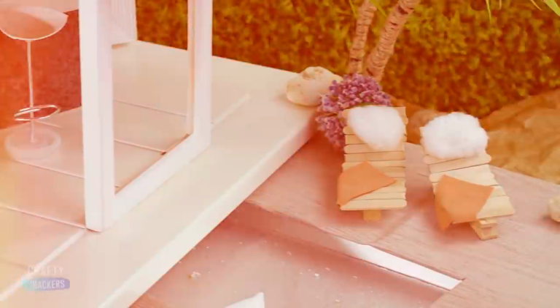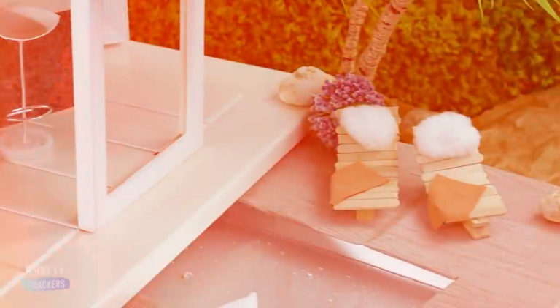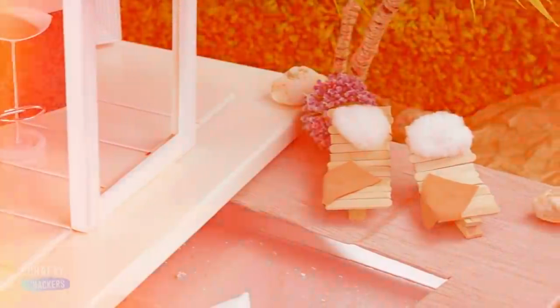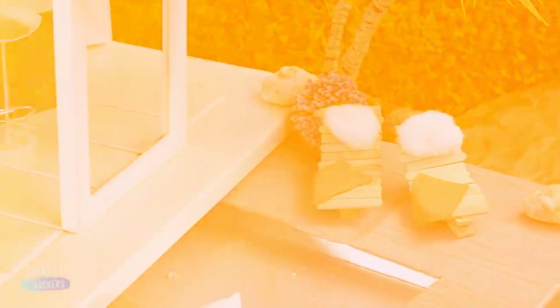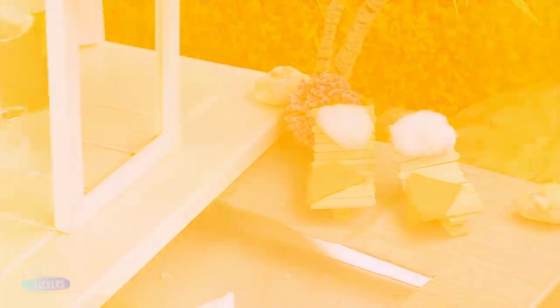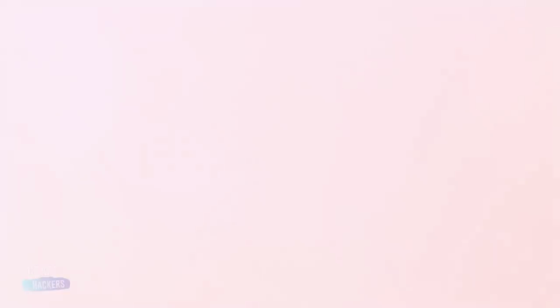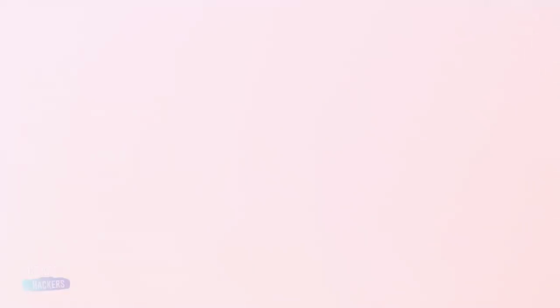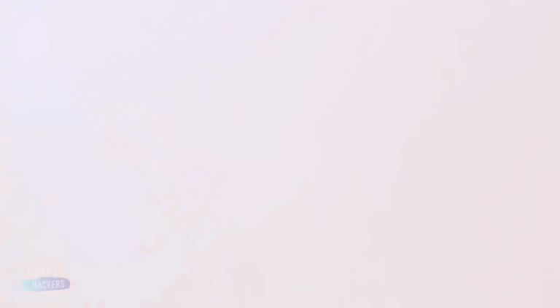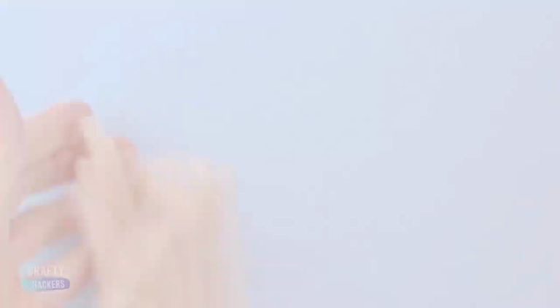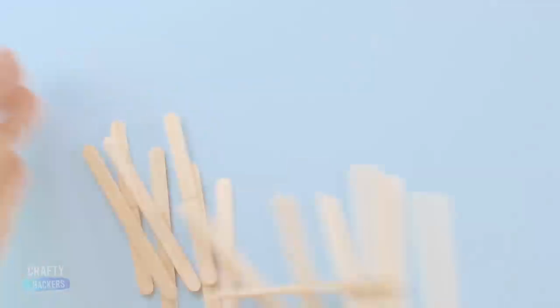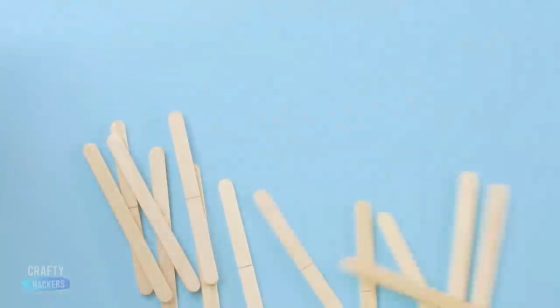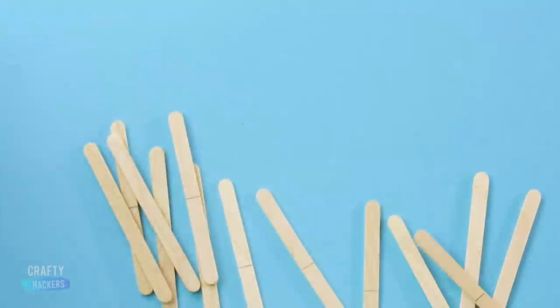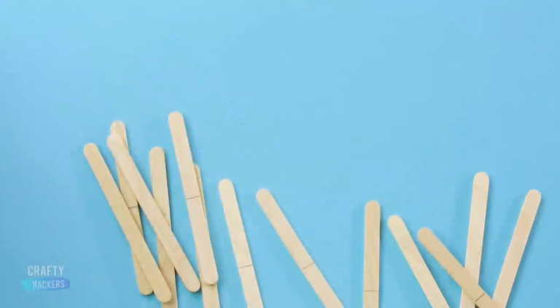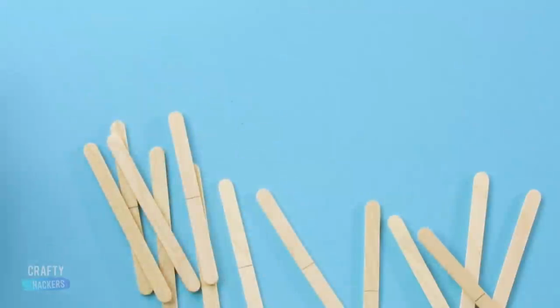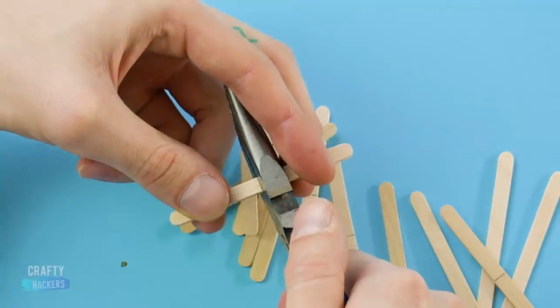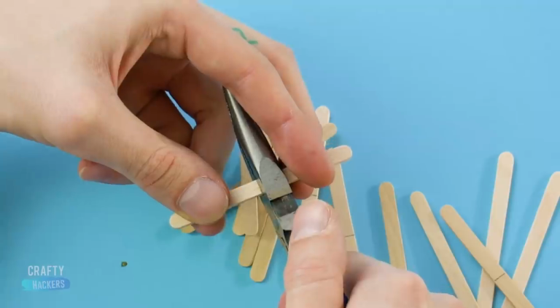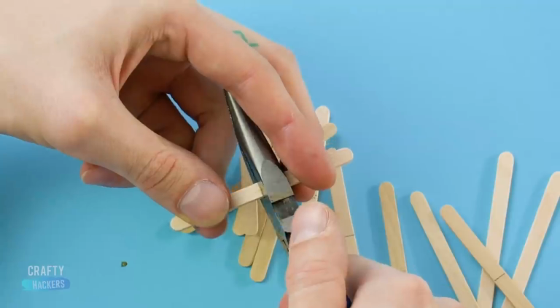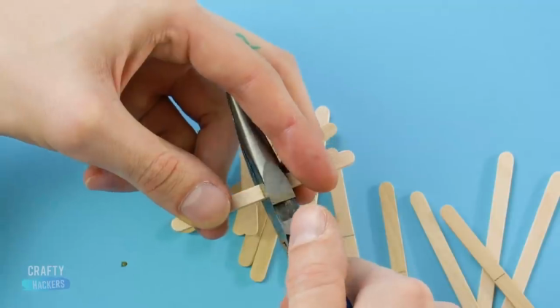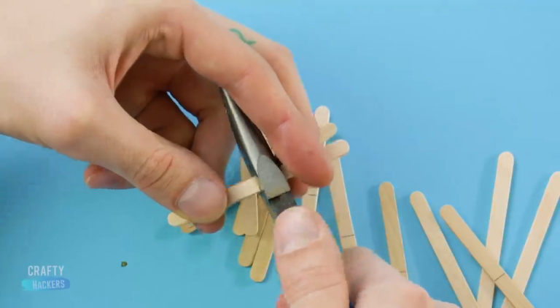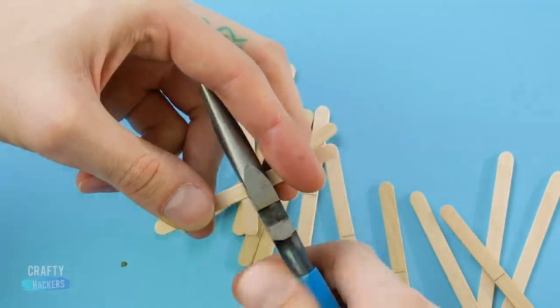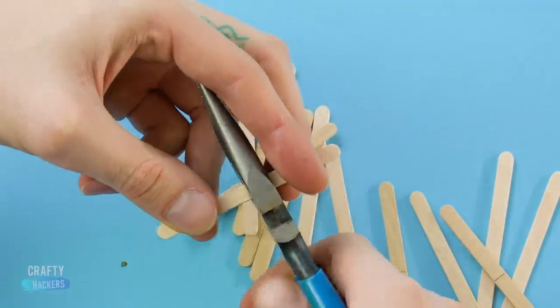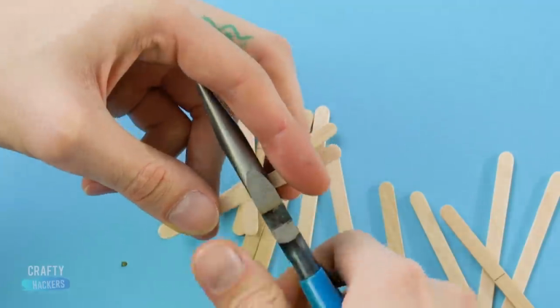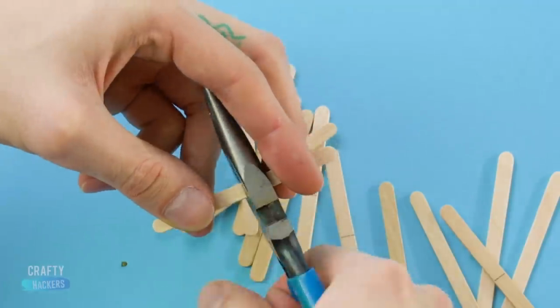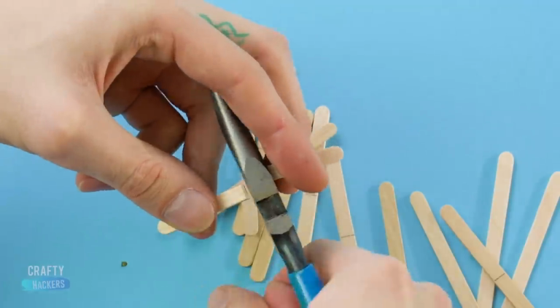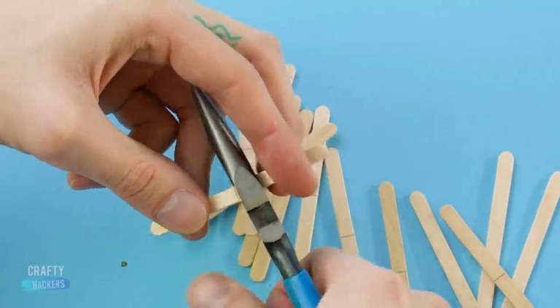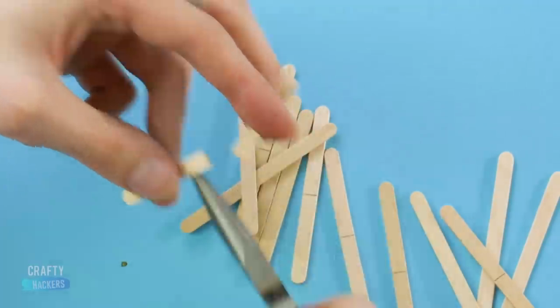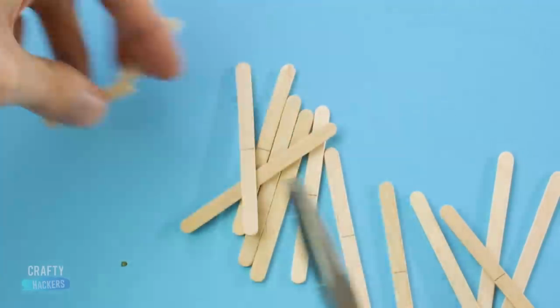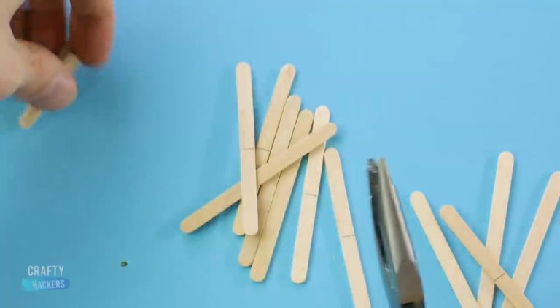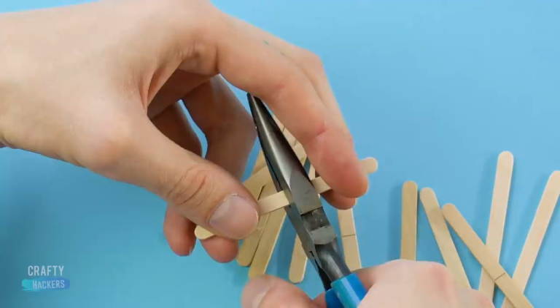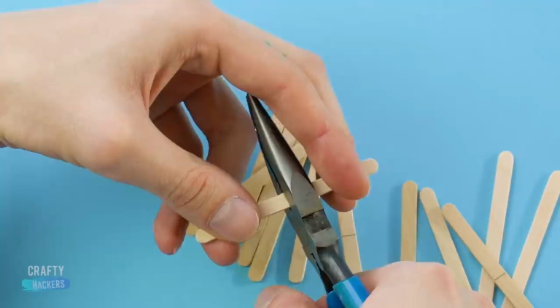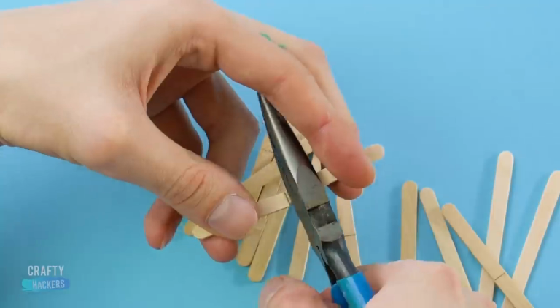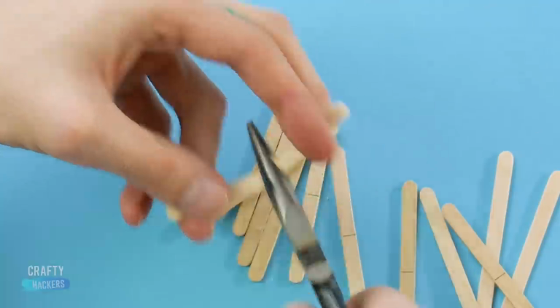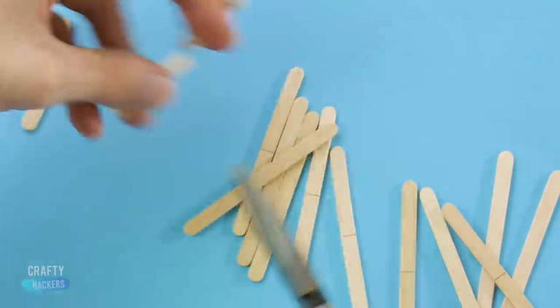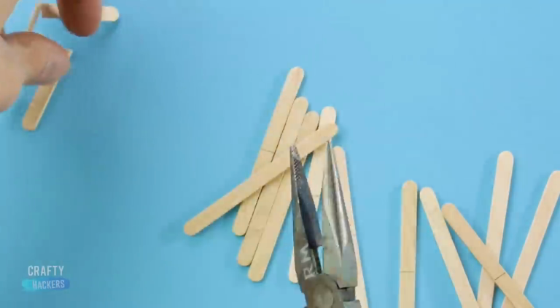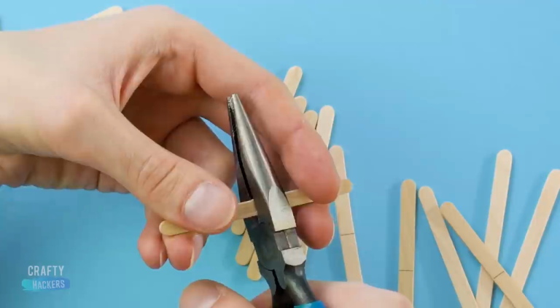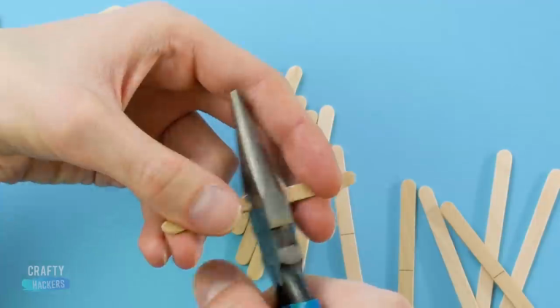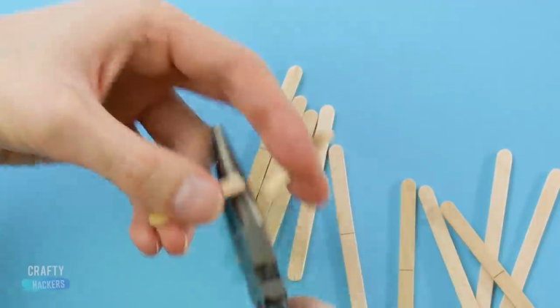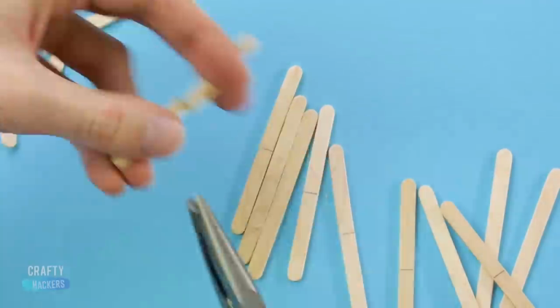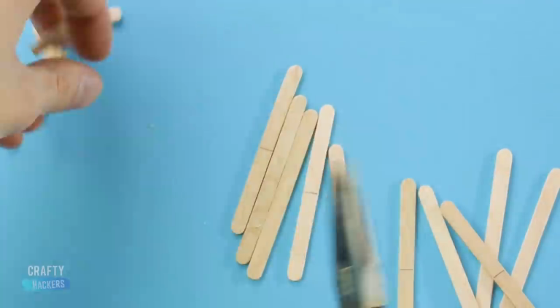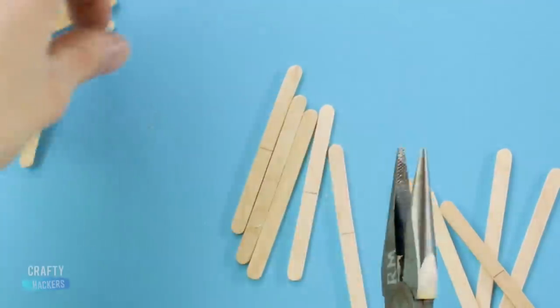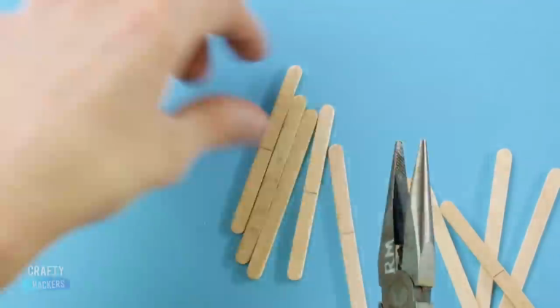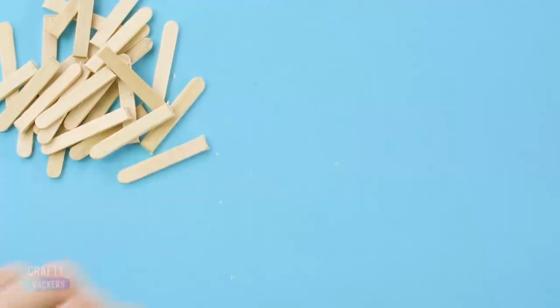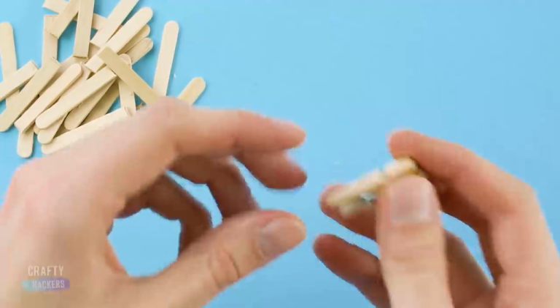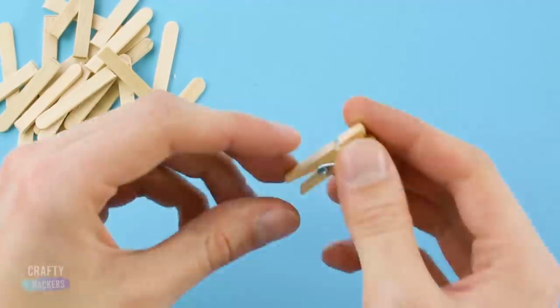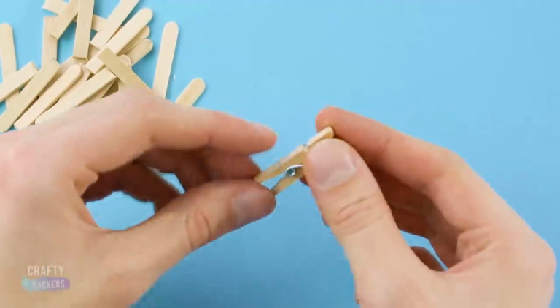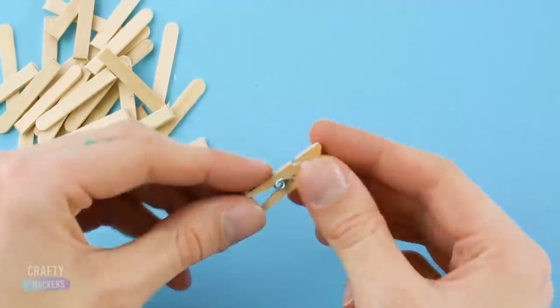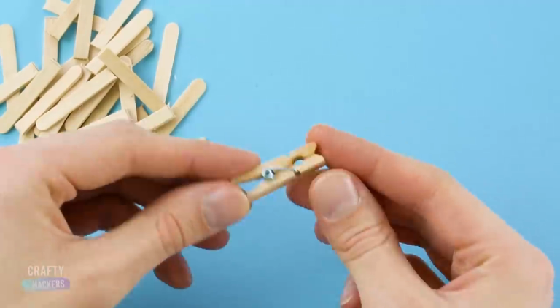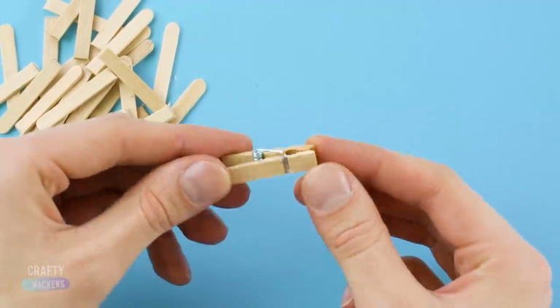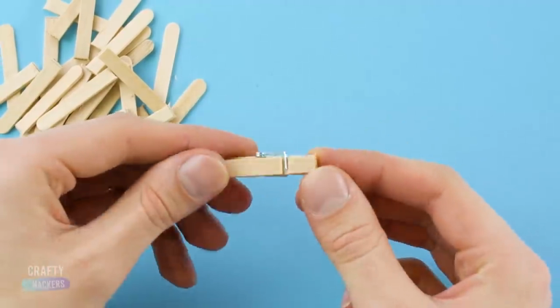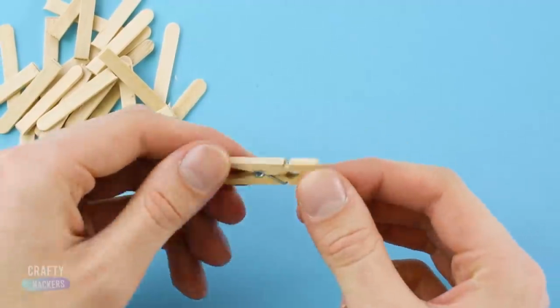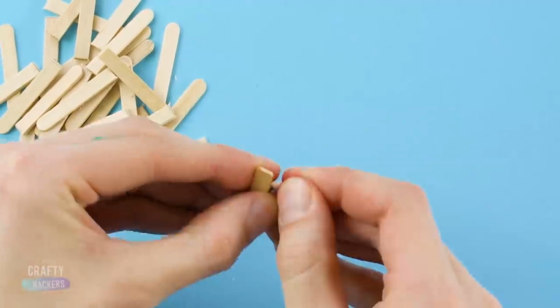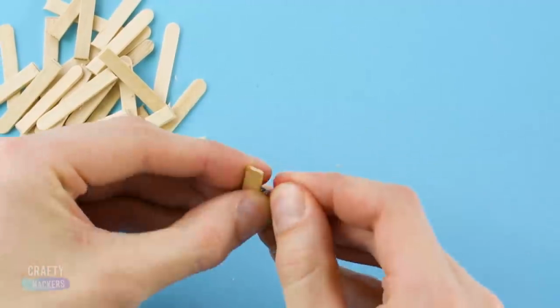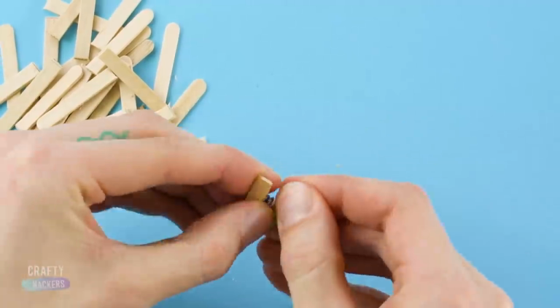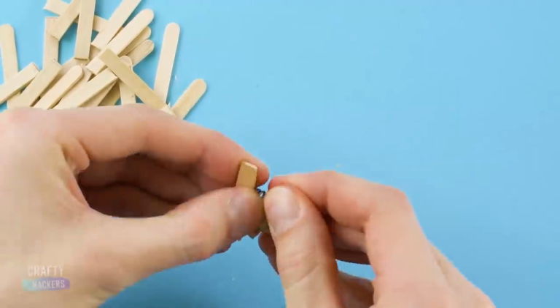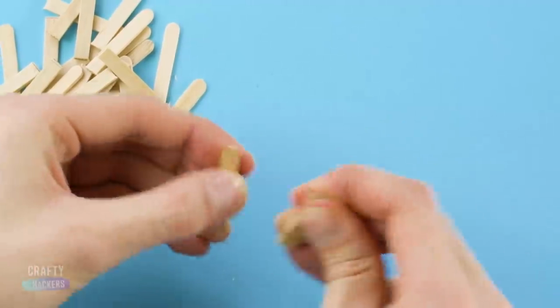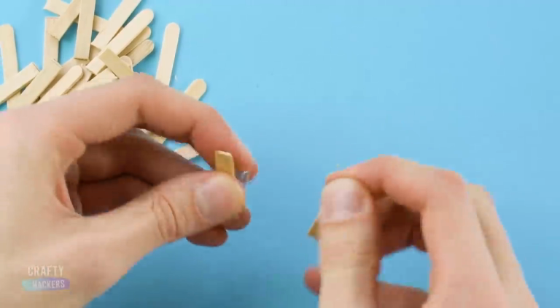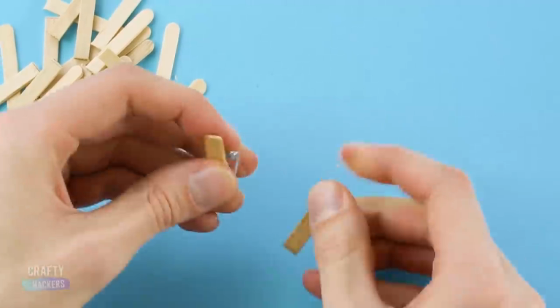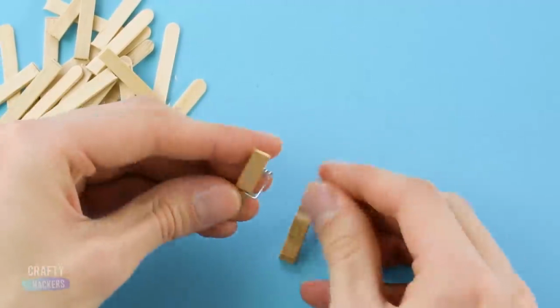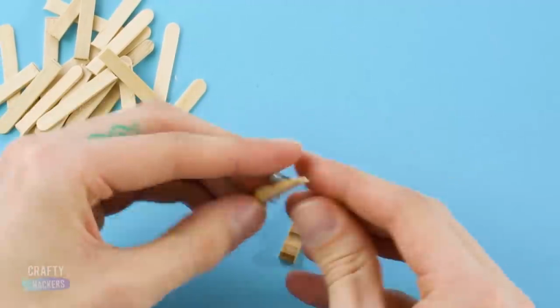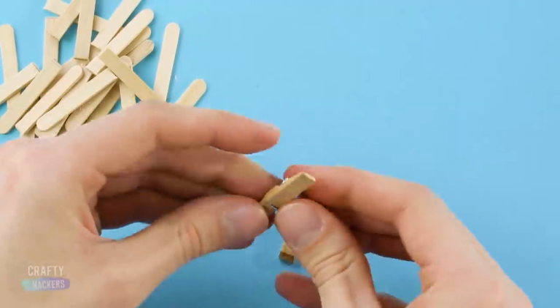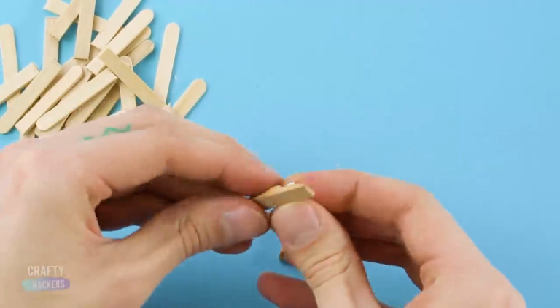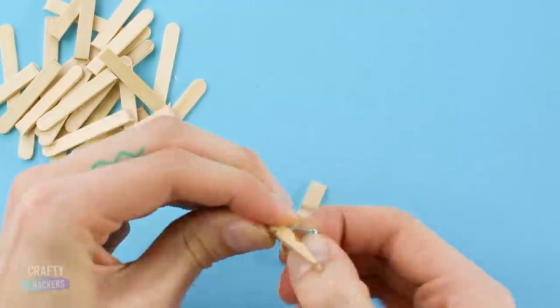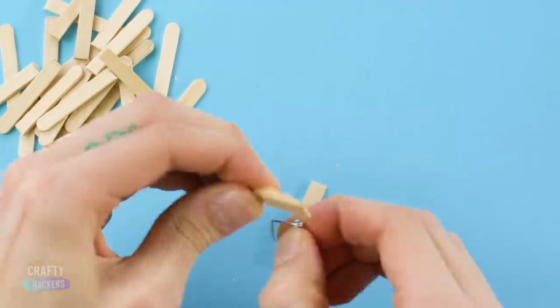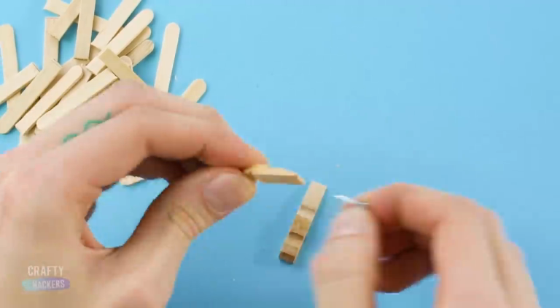First take a bunch of popsicle sticks, mark them in the middle and cut them in half. Then take apart one of these little clothespin clips.